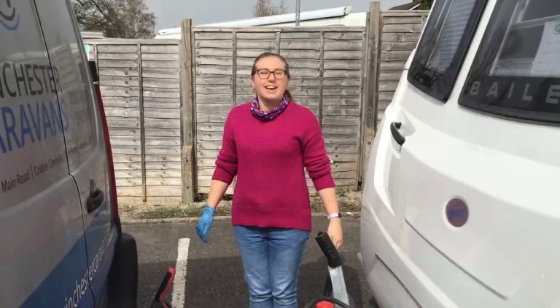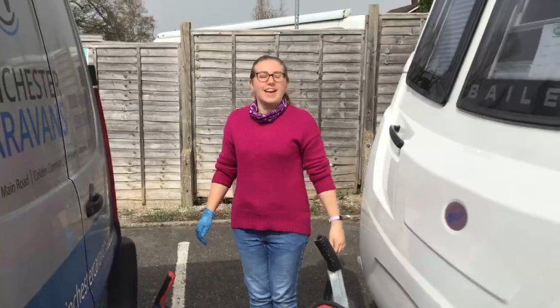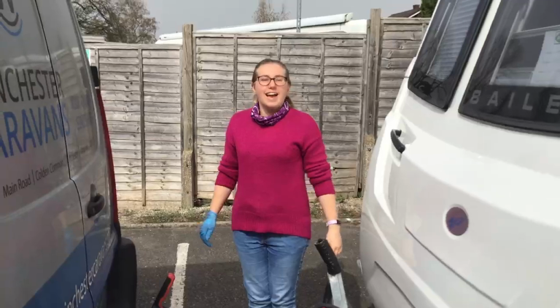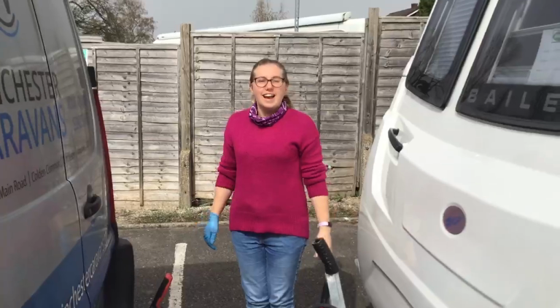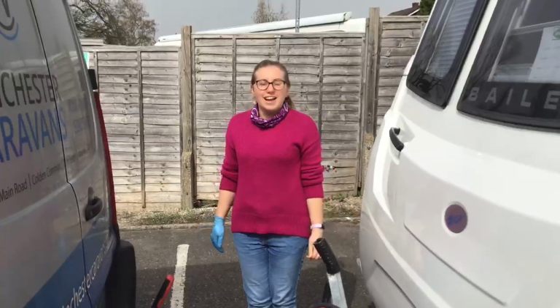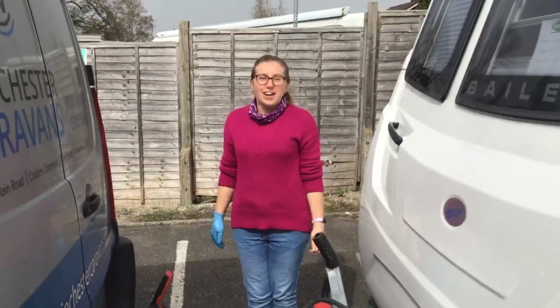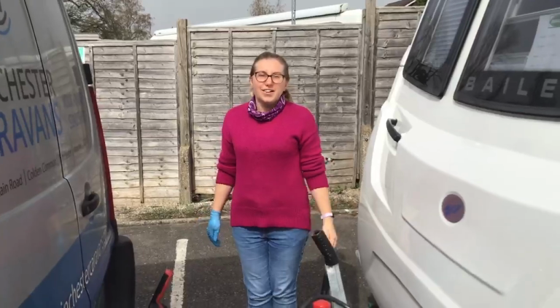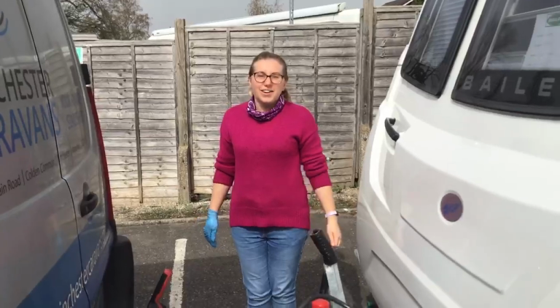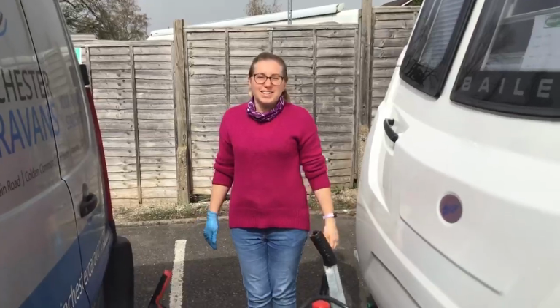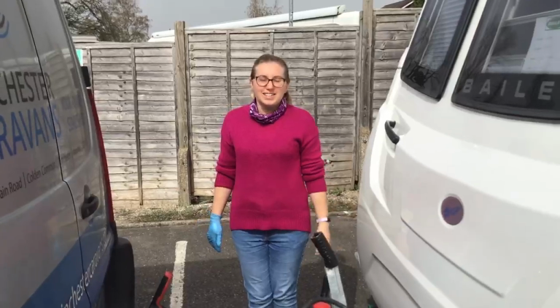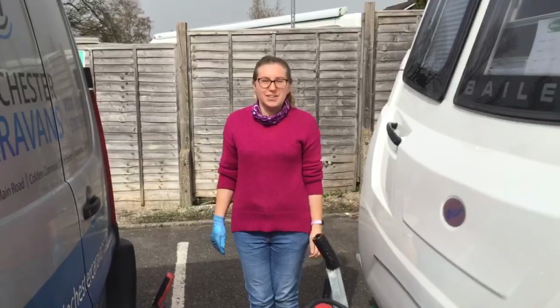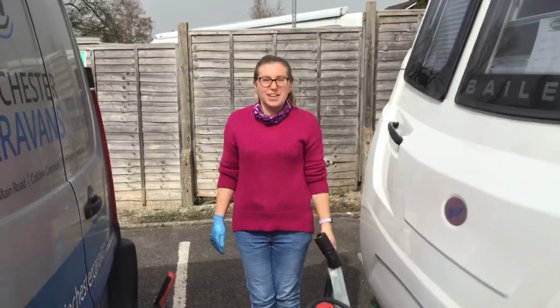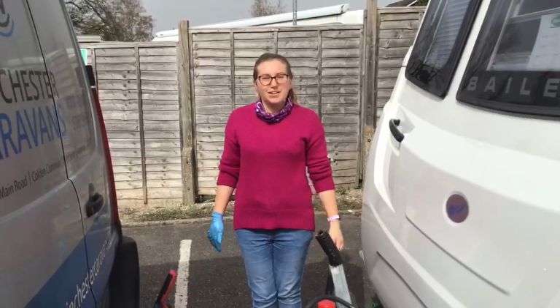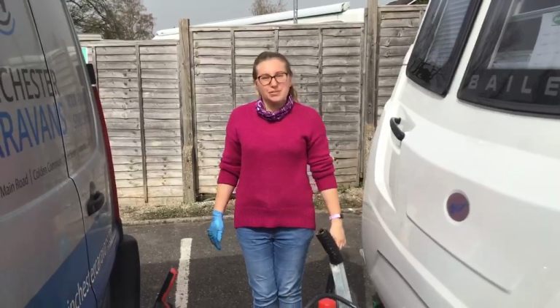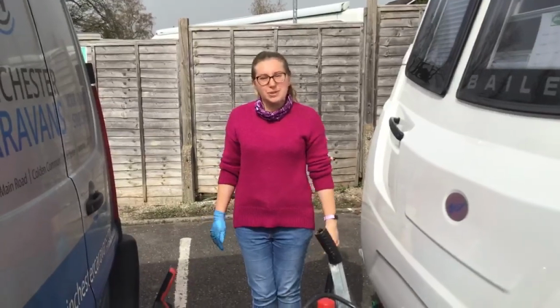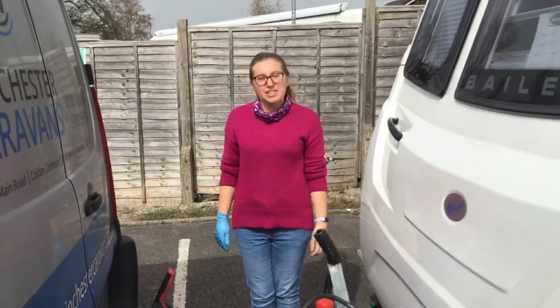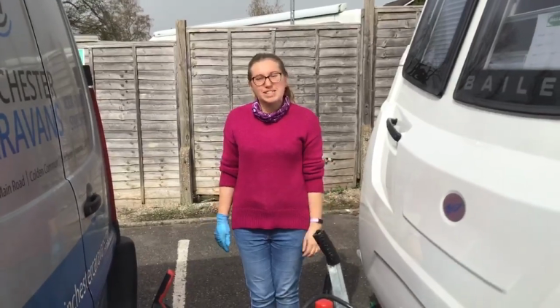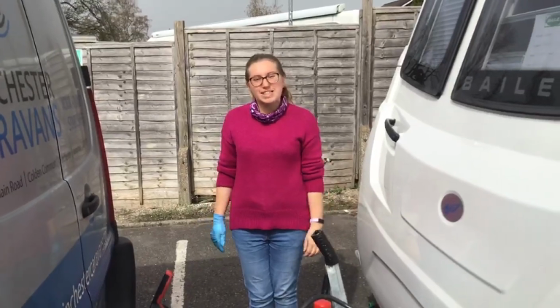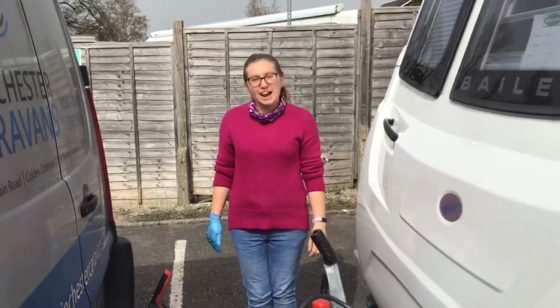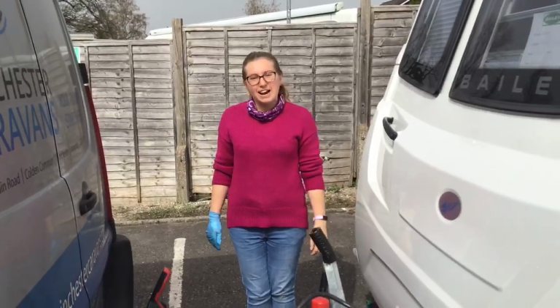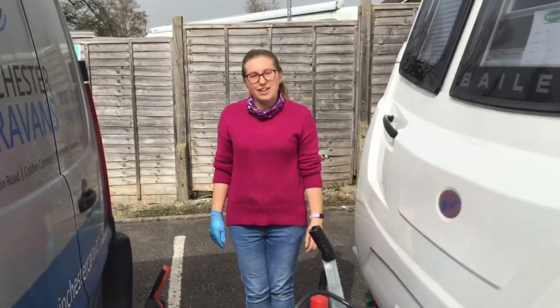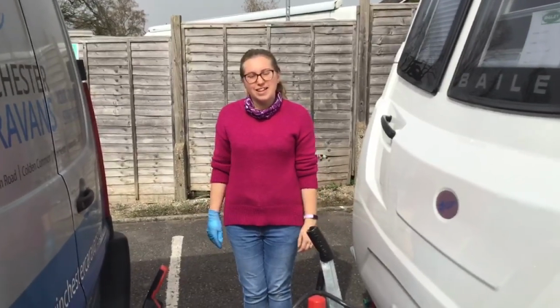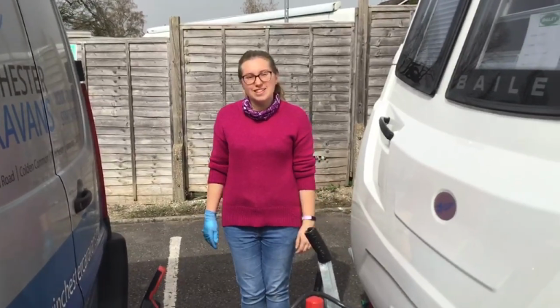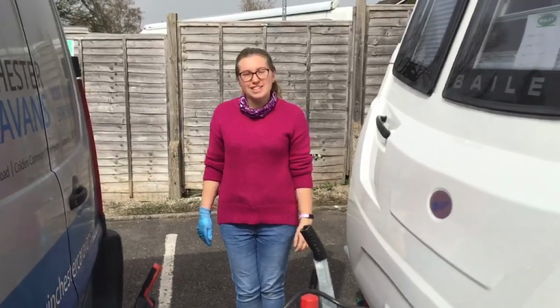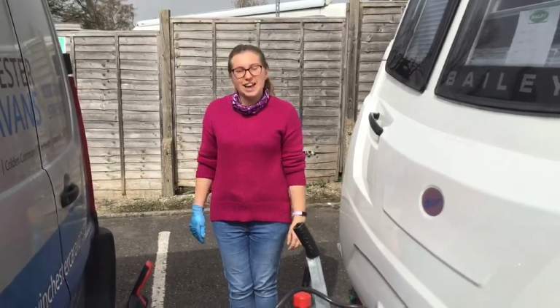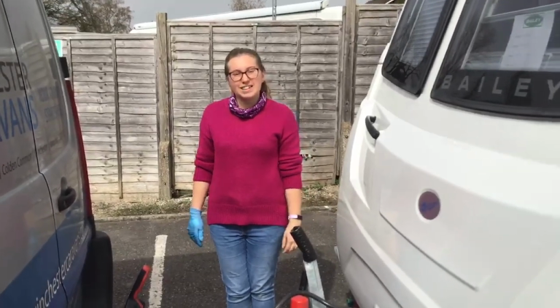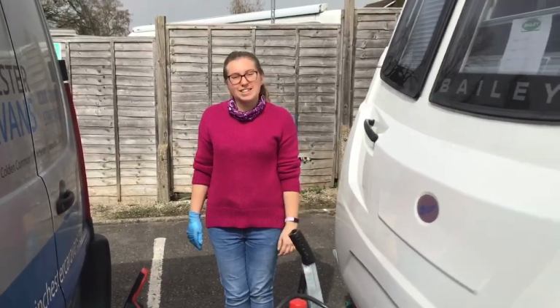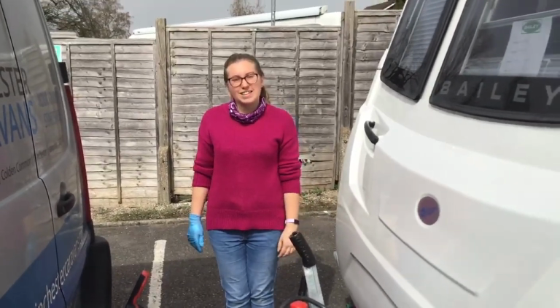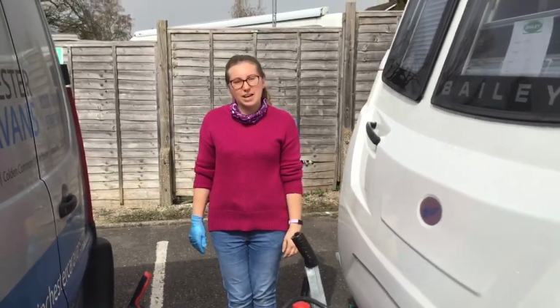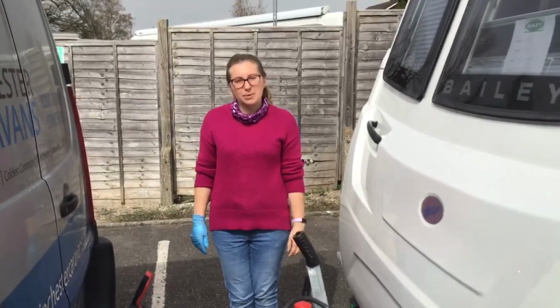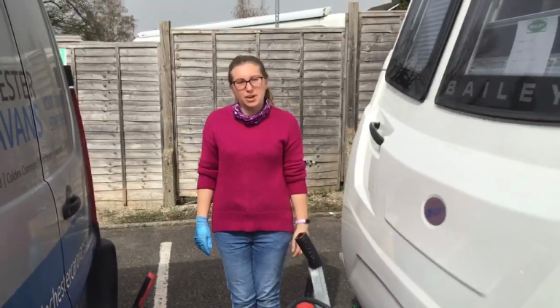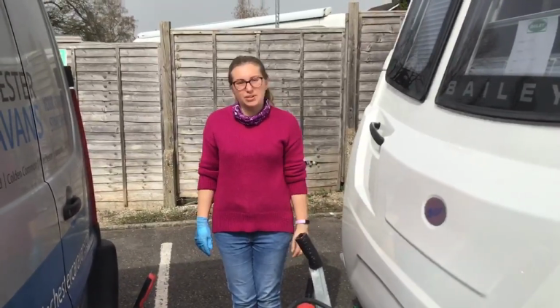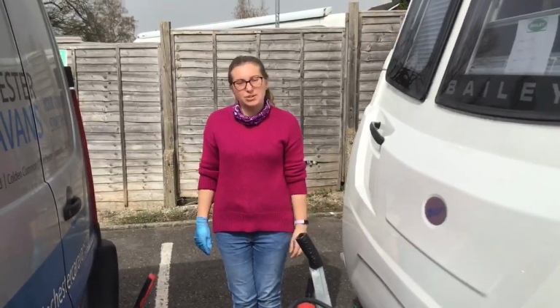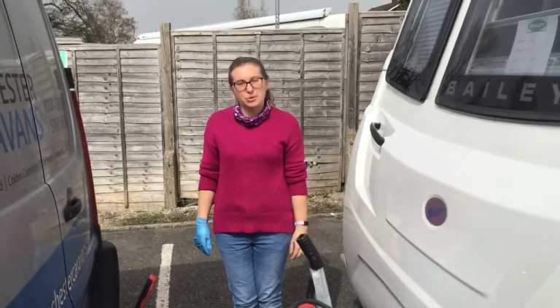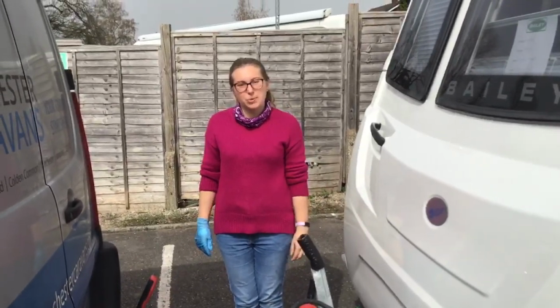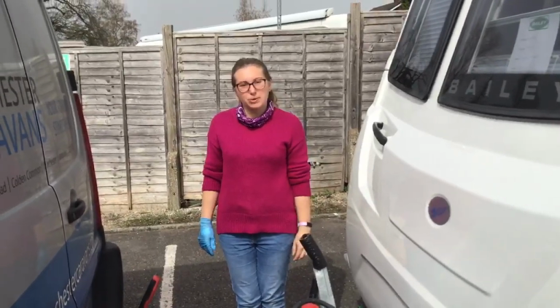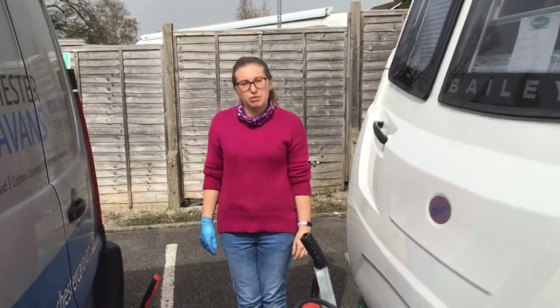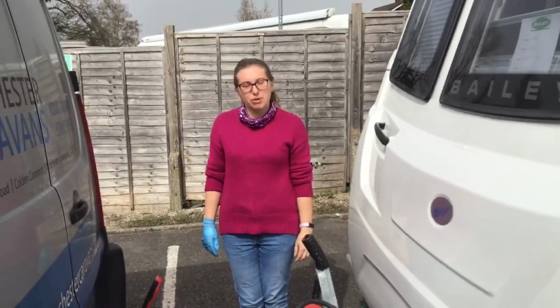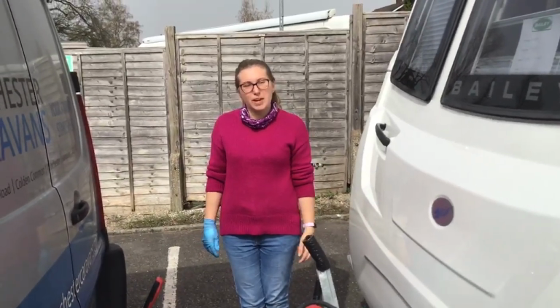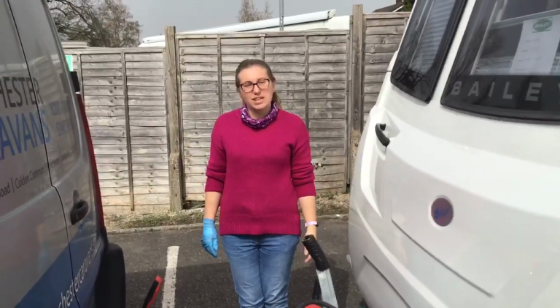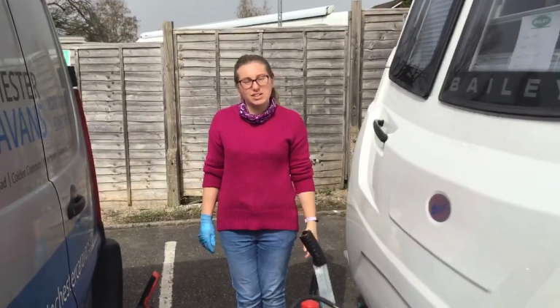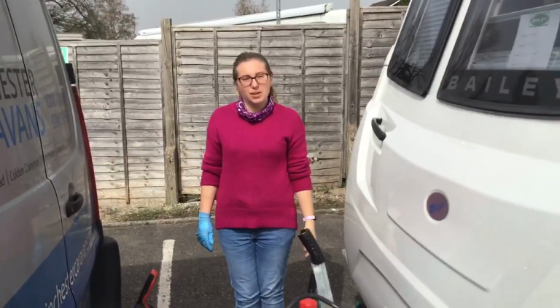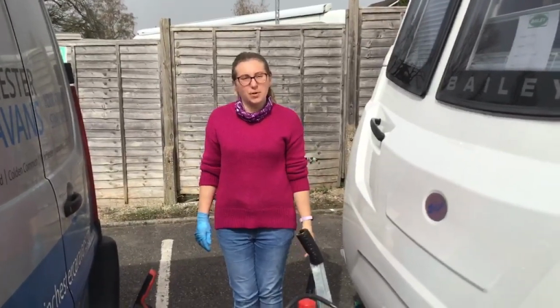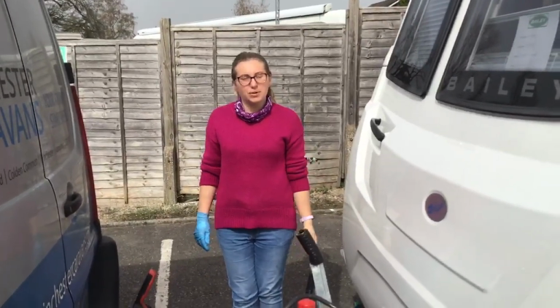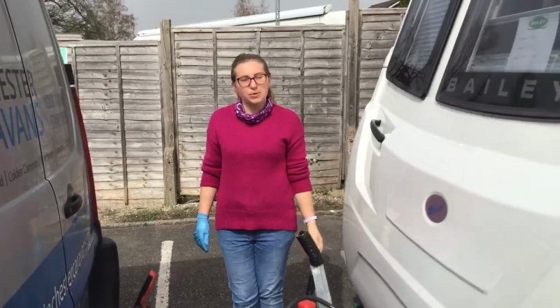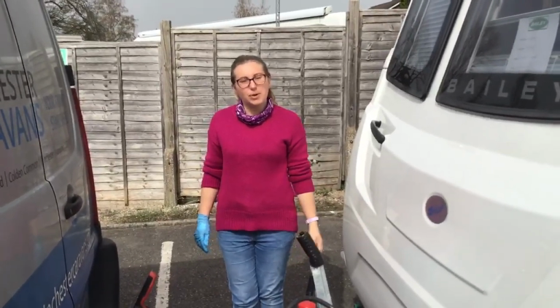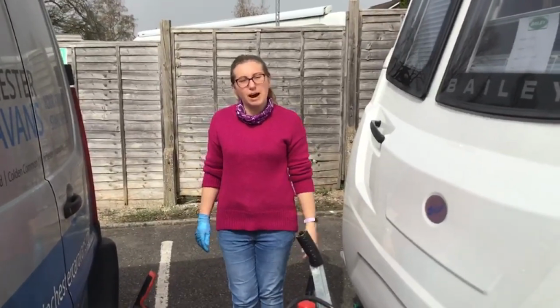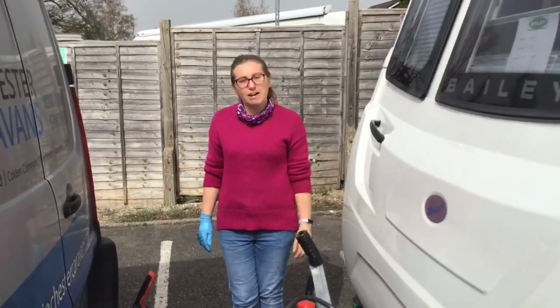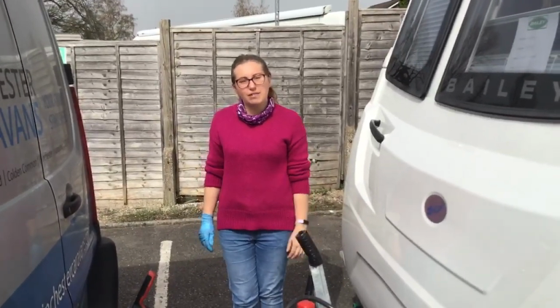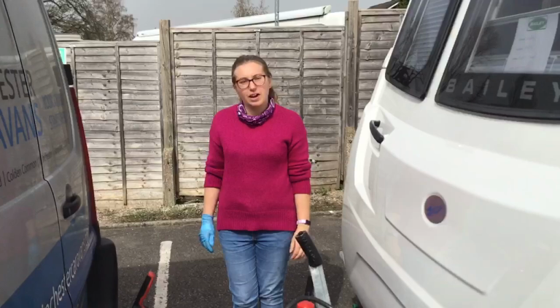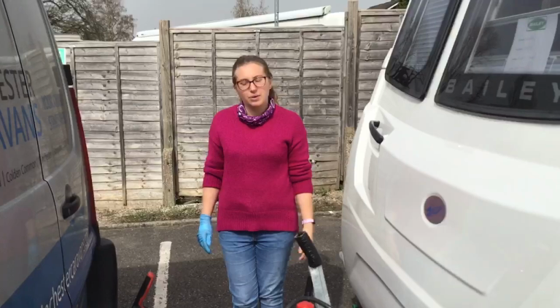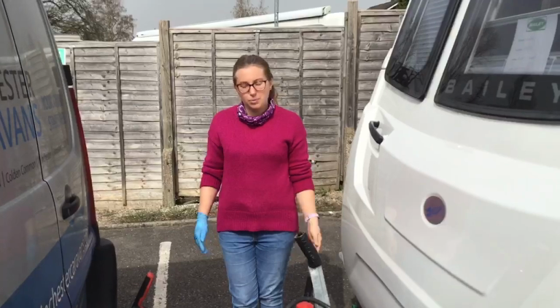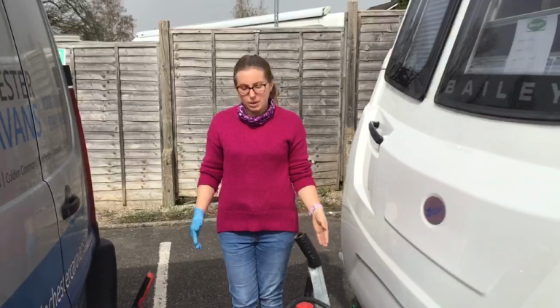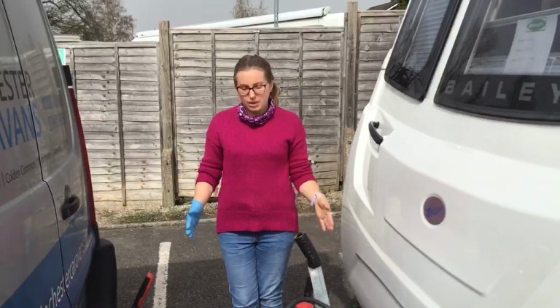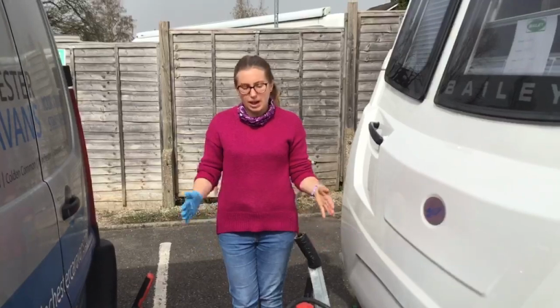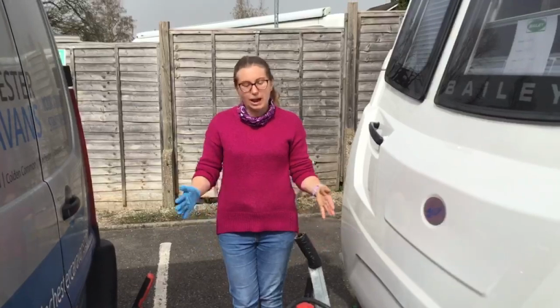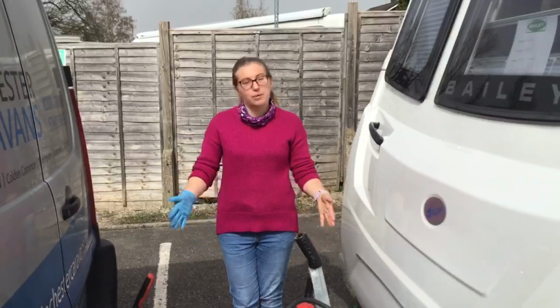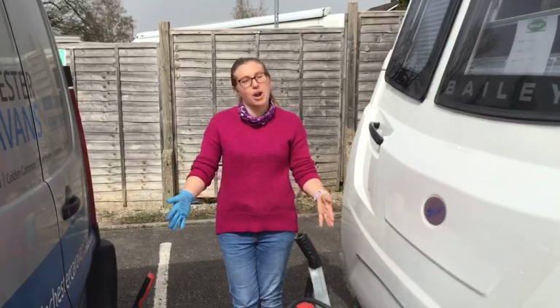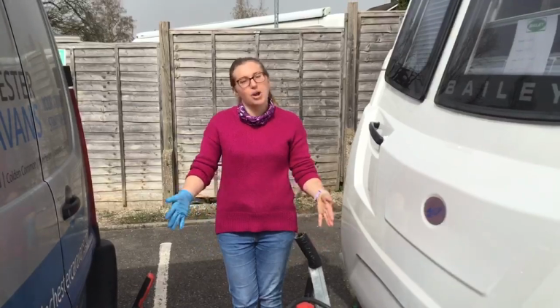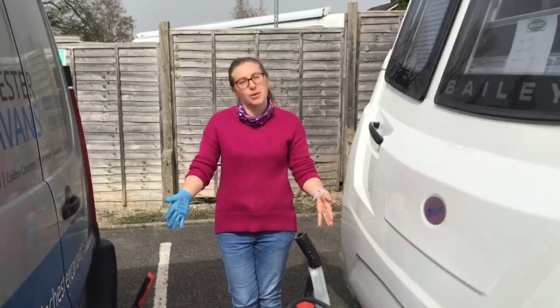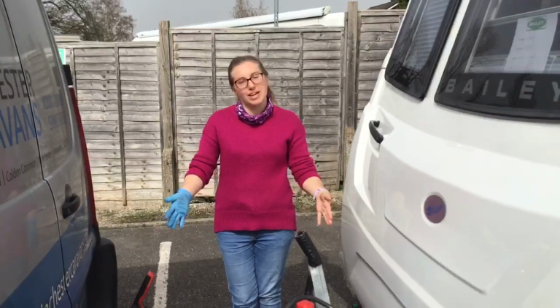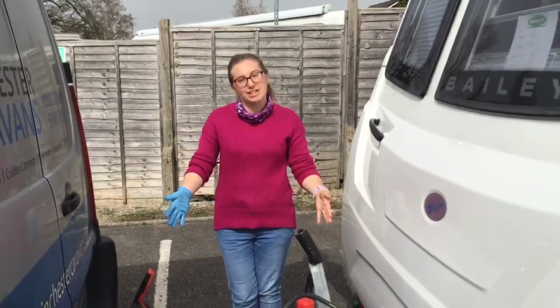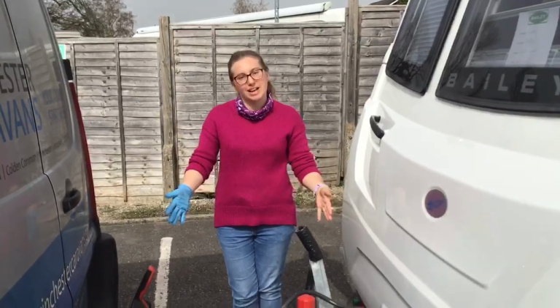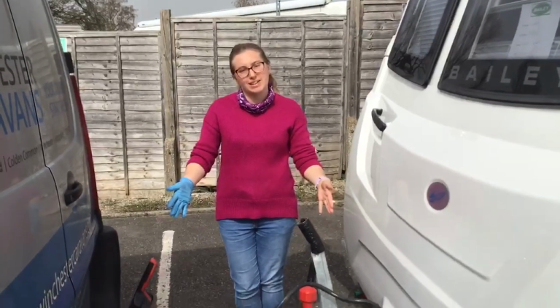Hello, it's Zoe here from Winchester Caravan and today we're going to talk through hitching on your caravan with an Alco hitch head.